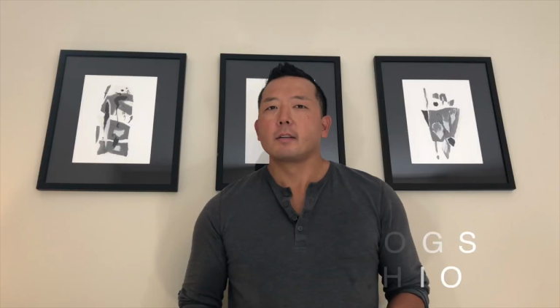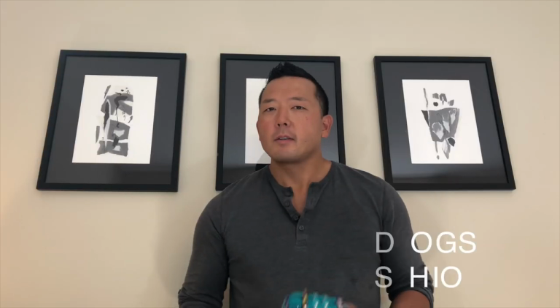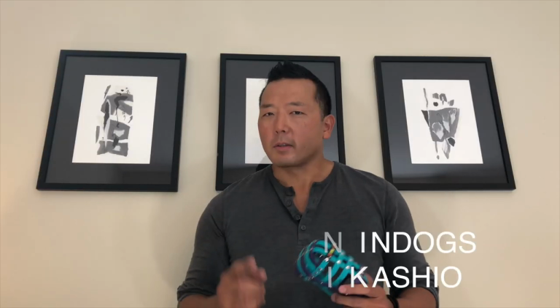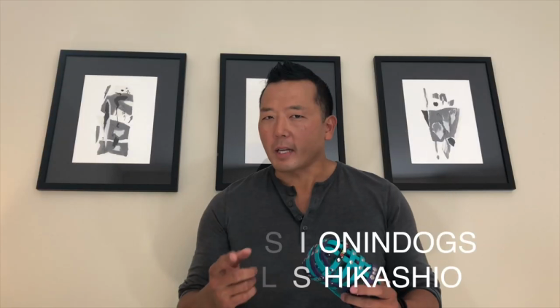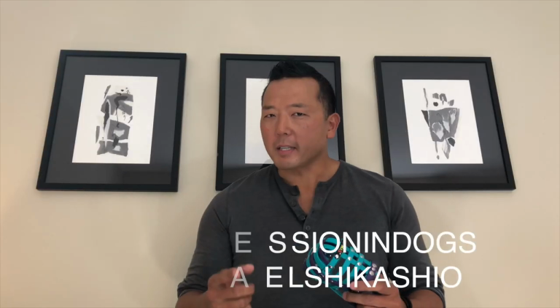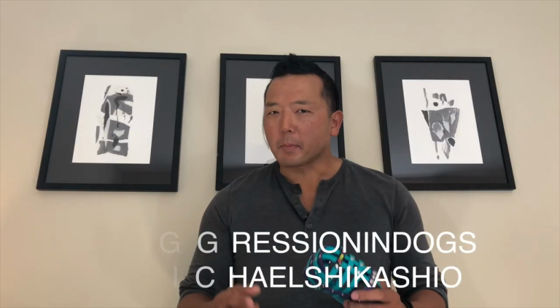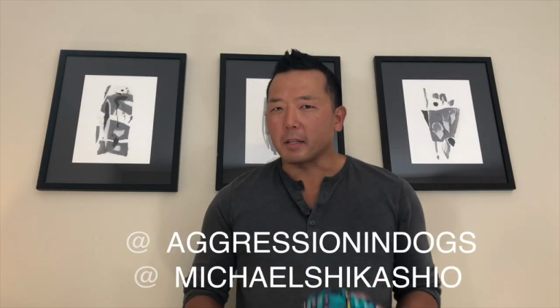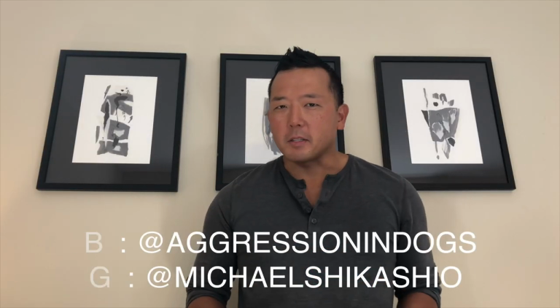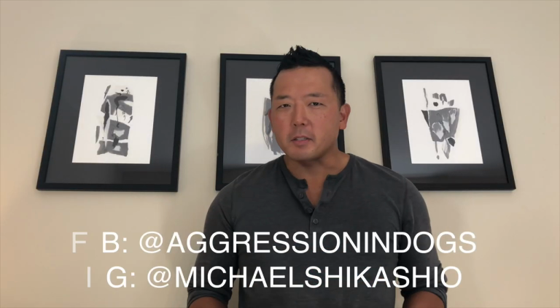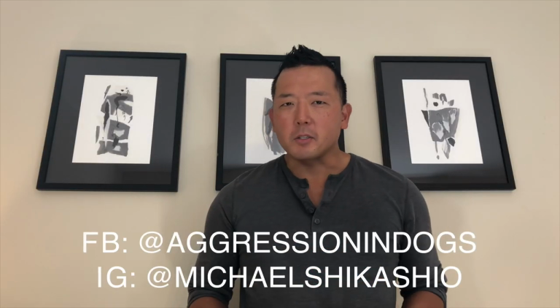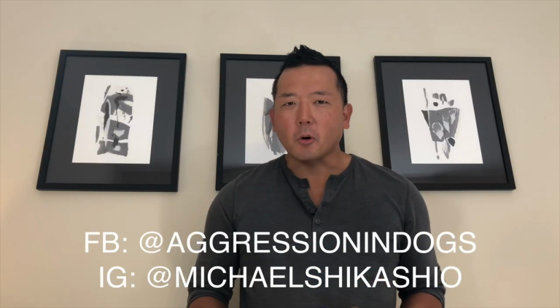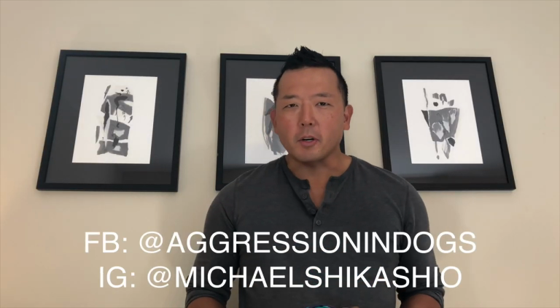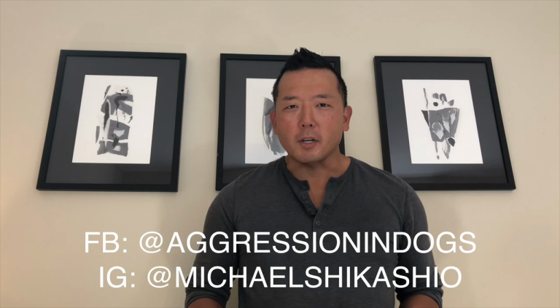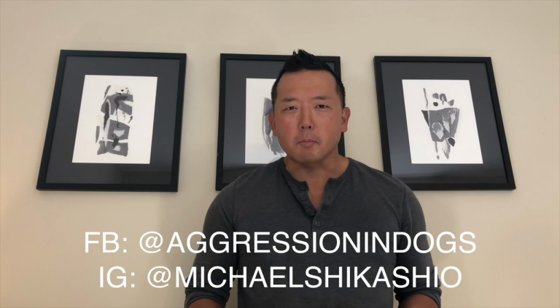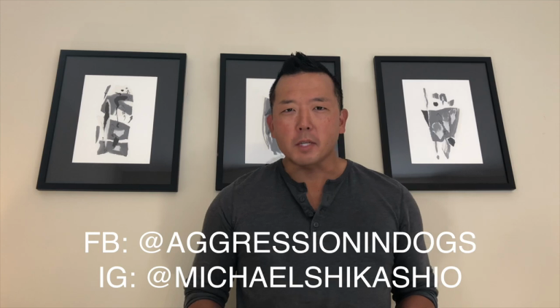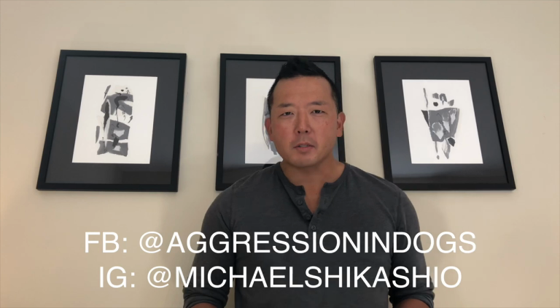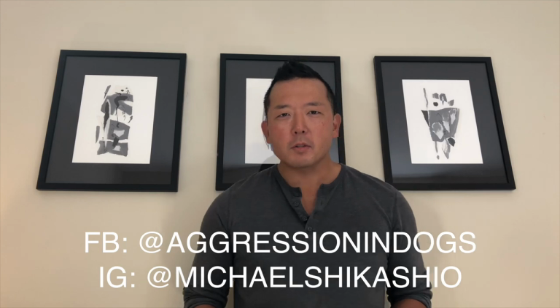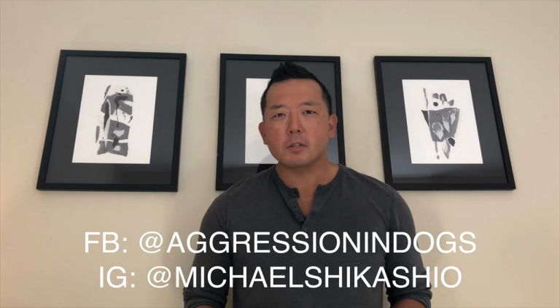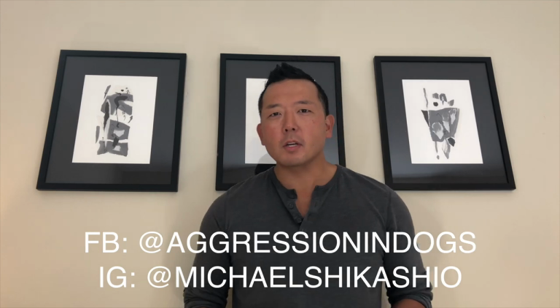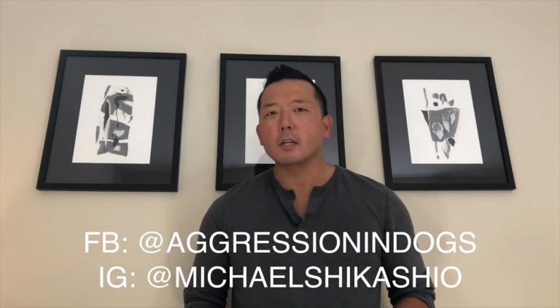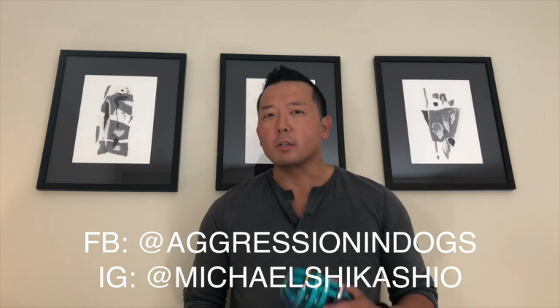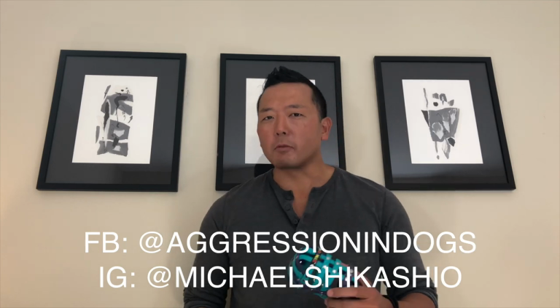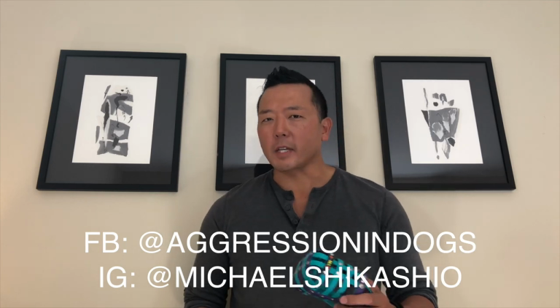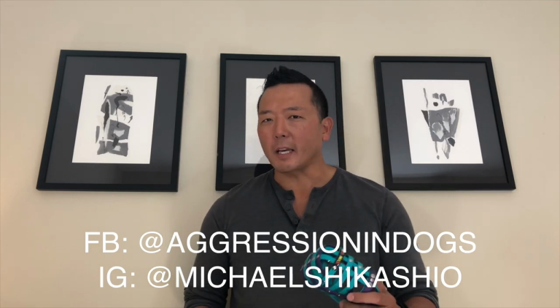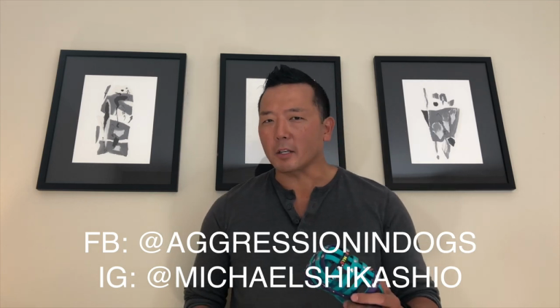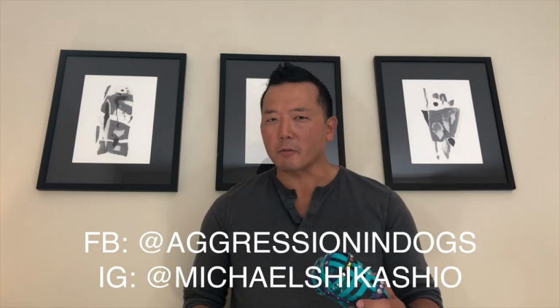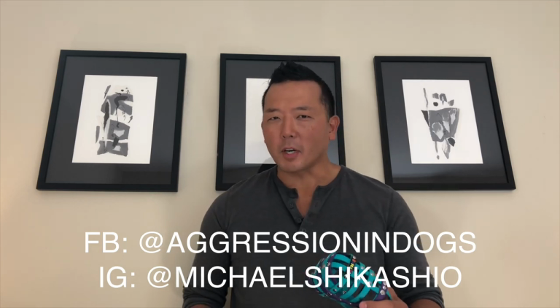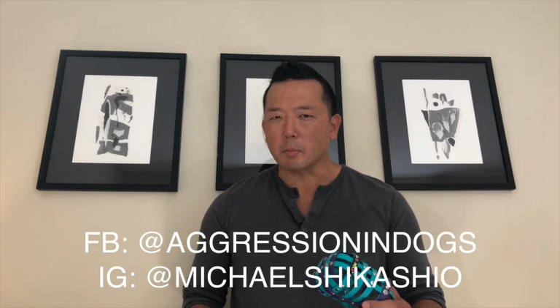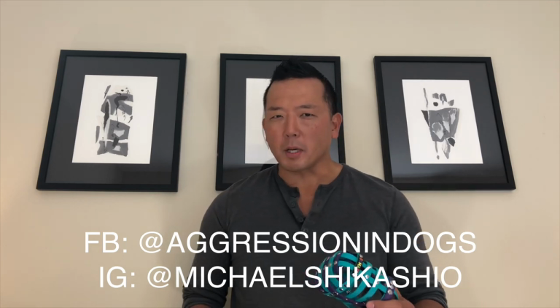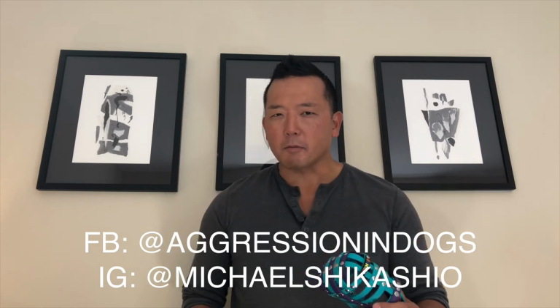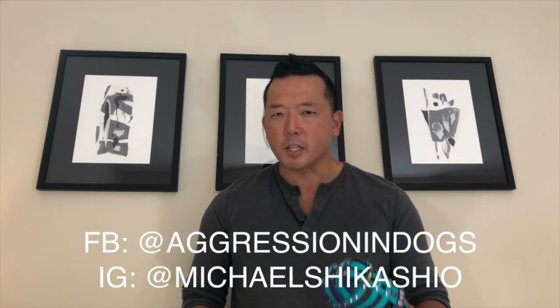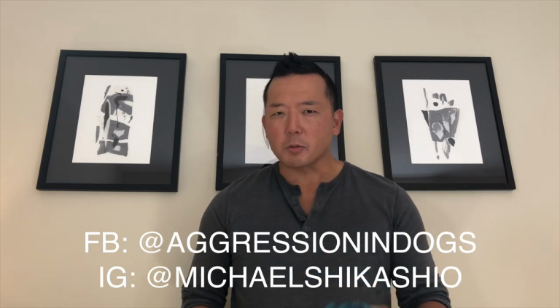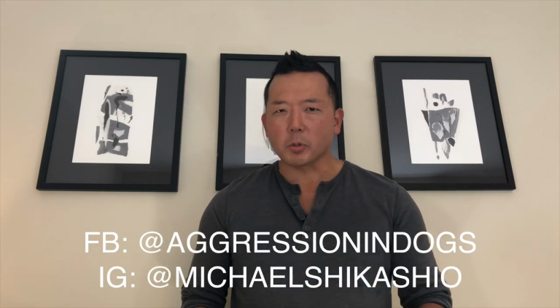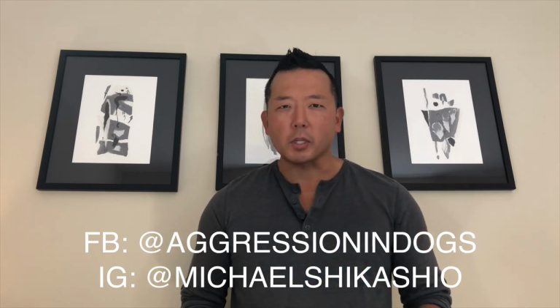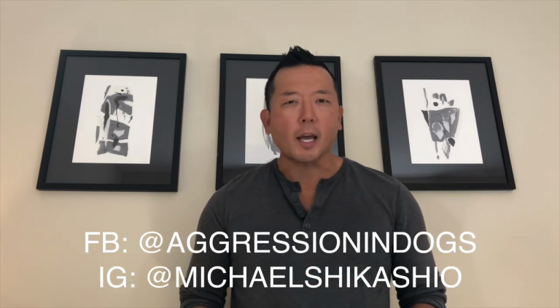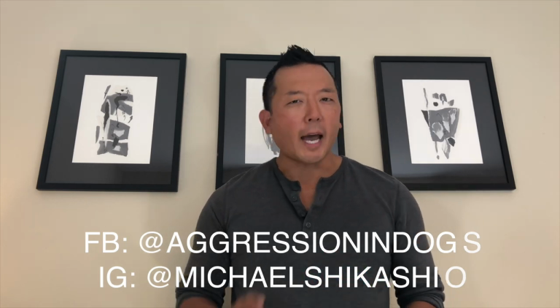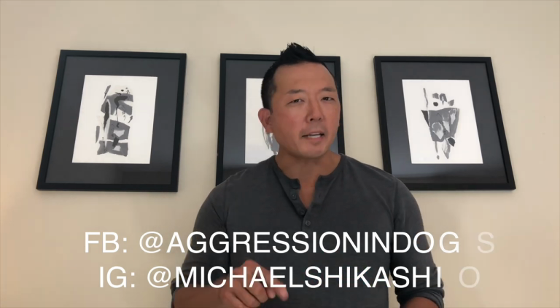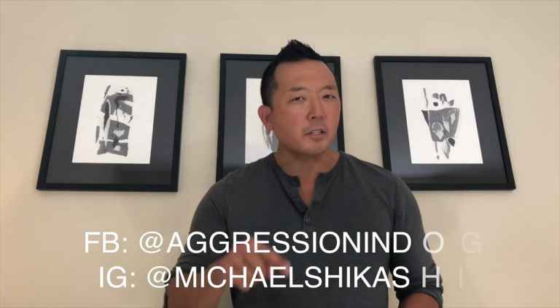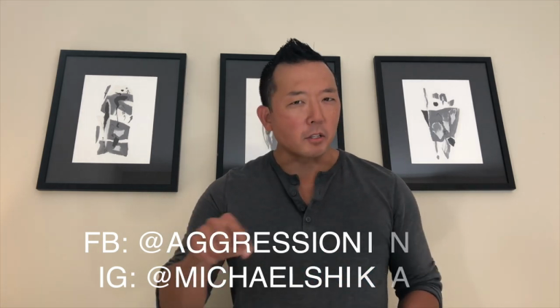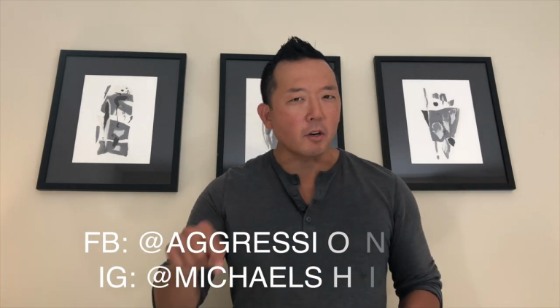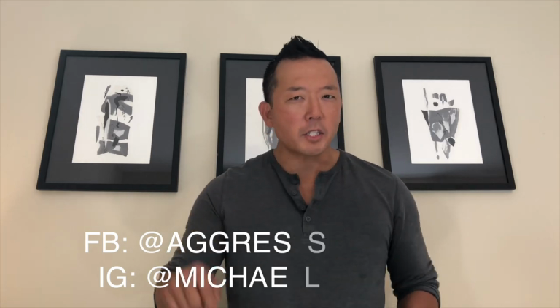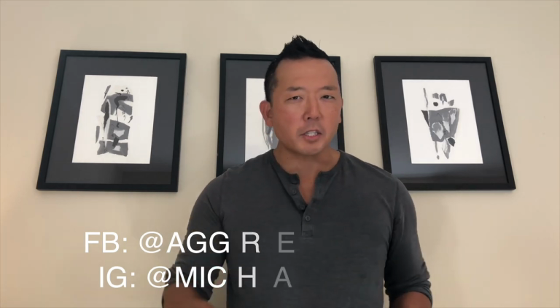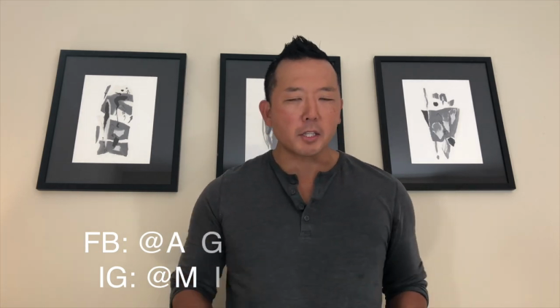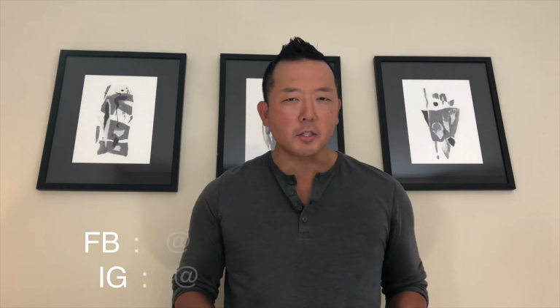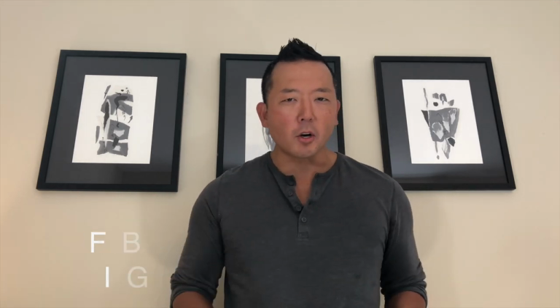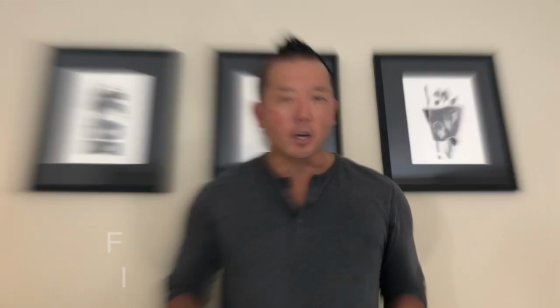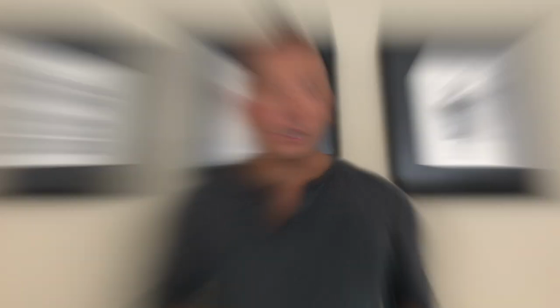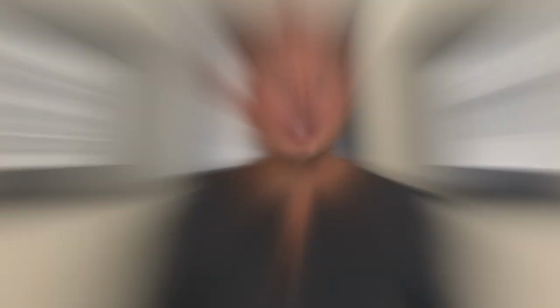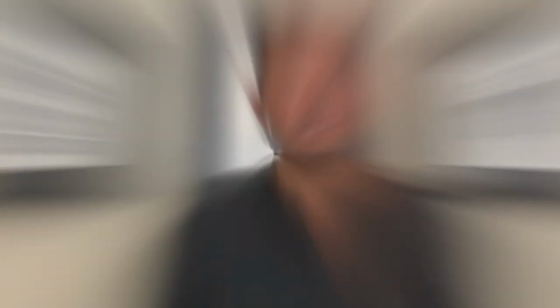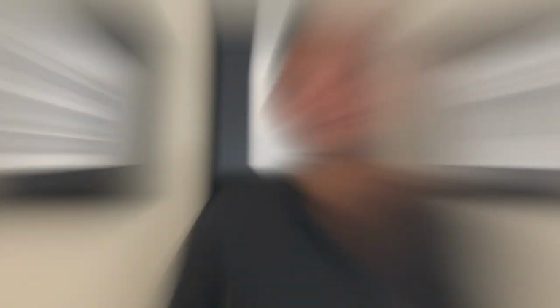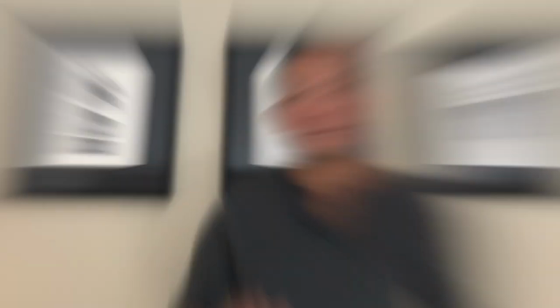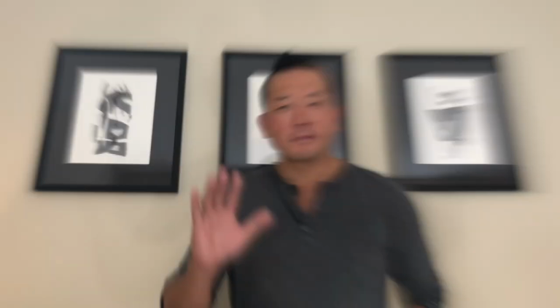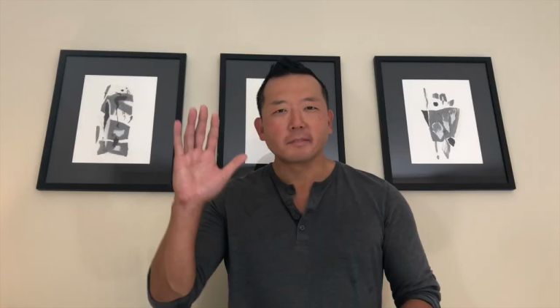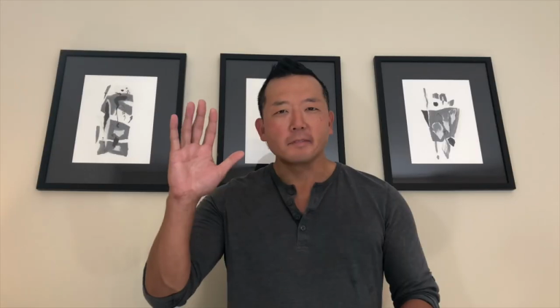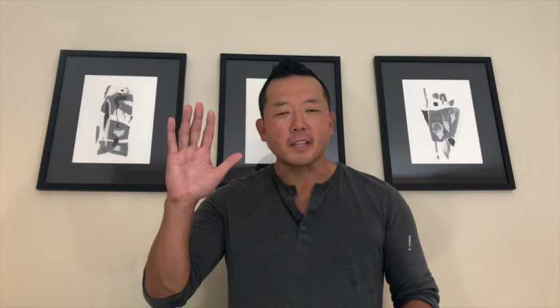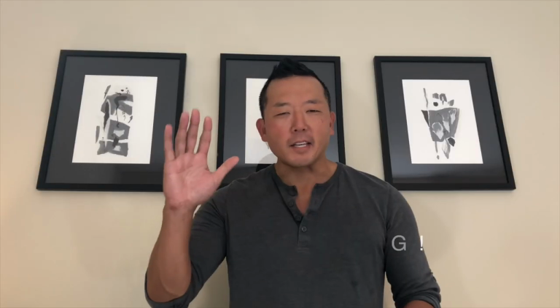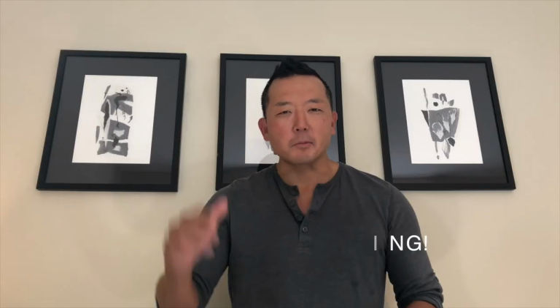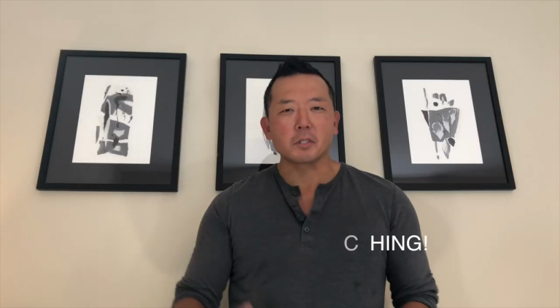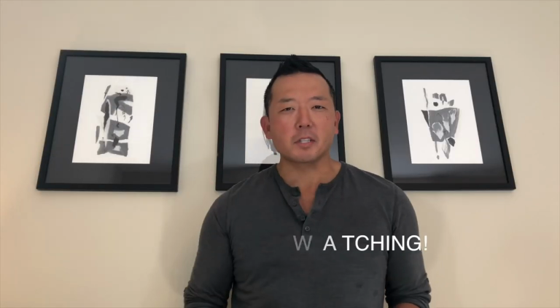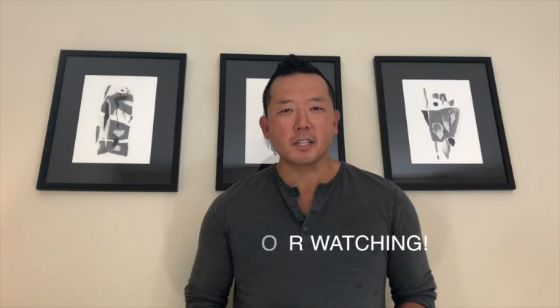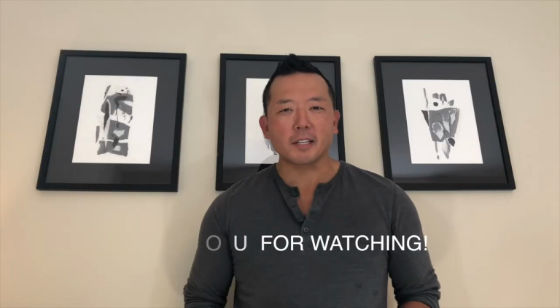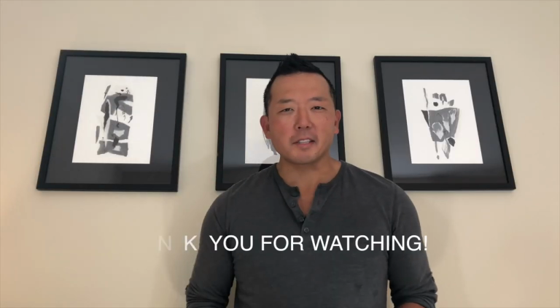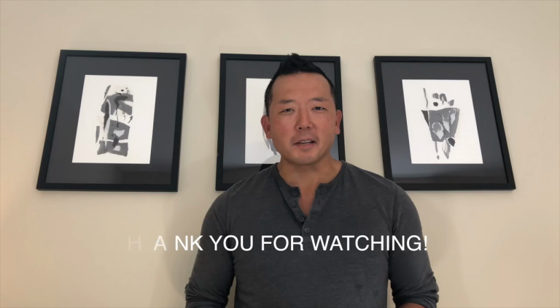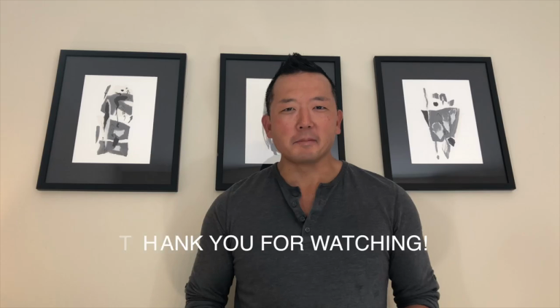So that's my little tutorial on muzzles. Don't forget you can find me on Facebook at Aggression in Dogs. Thanks — we'll see you next time.